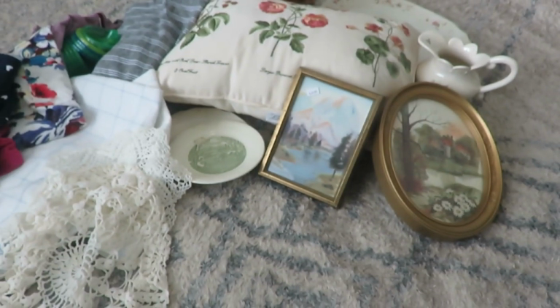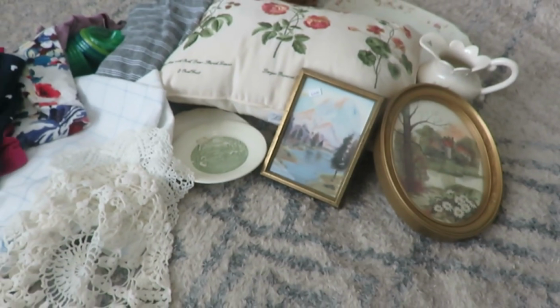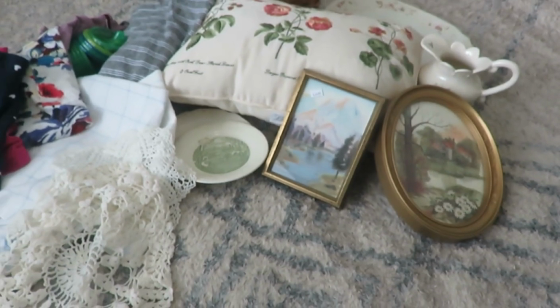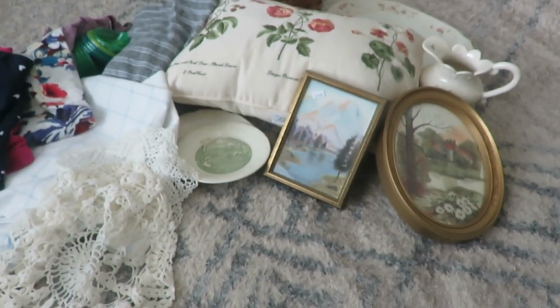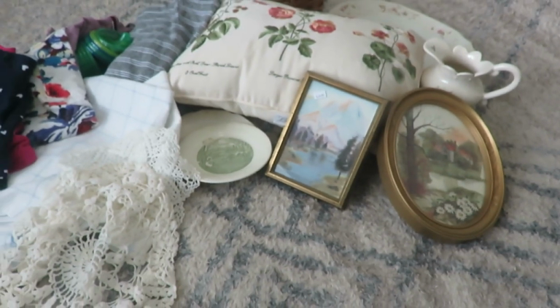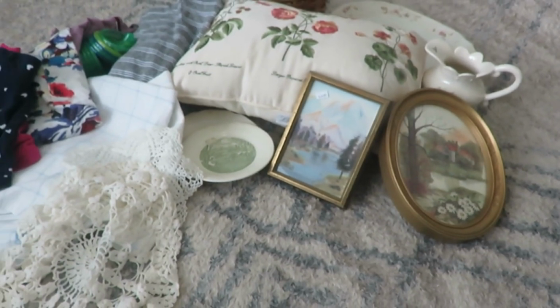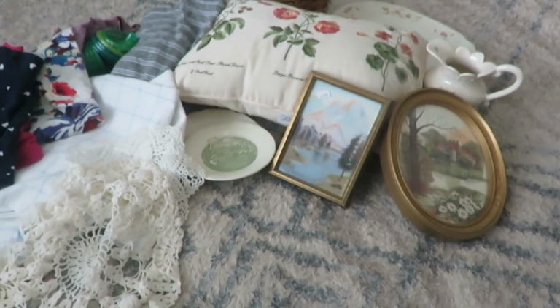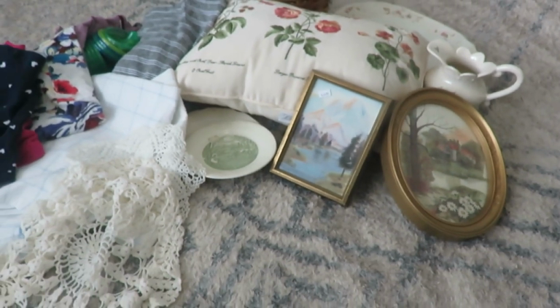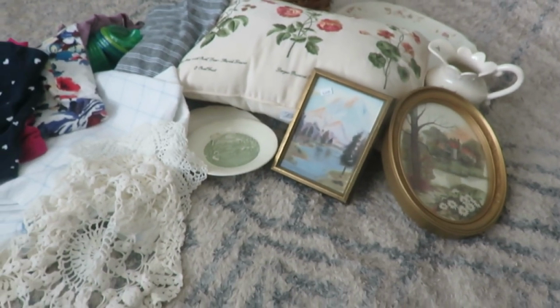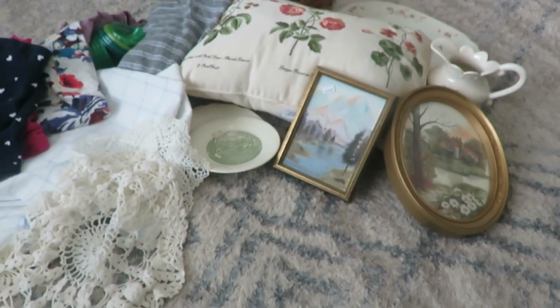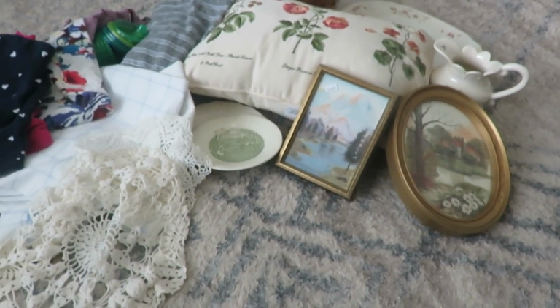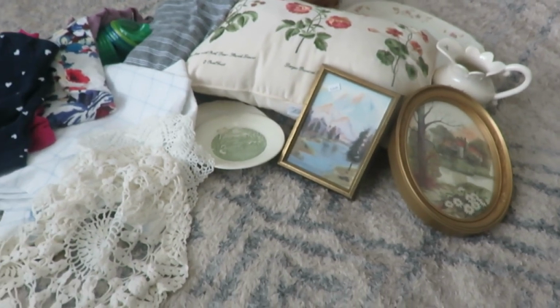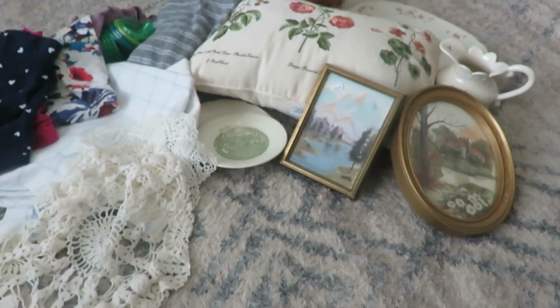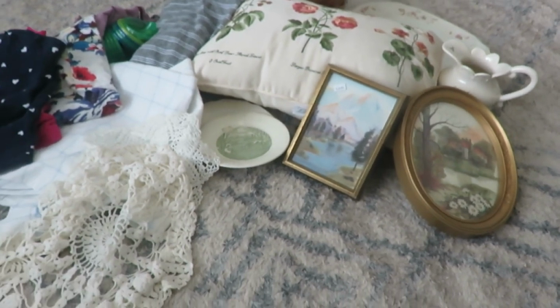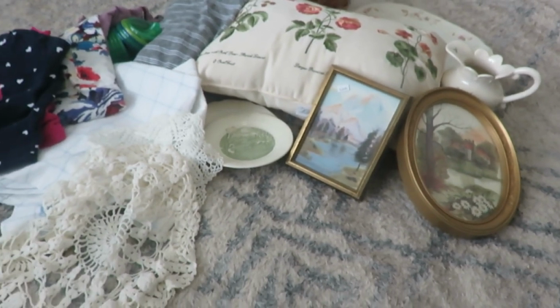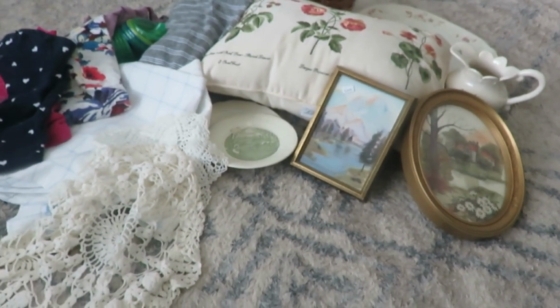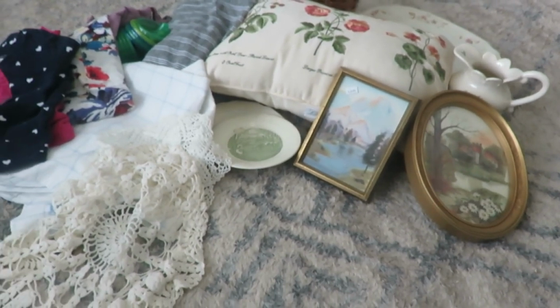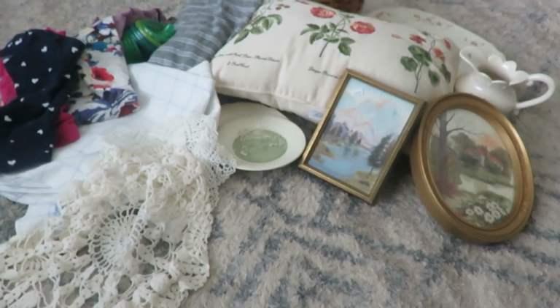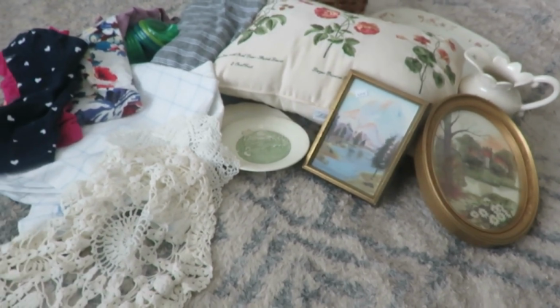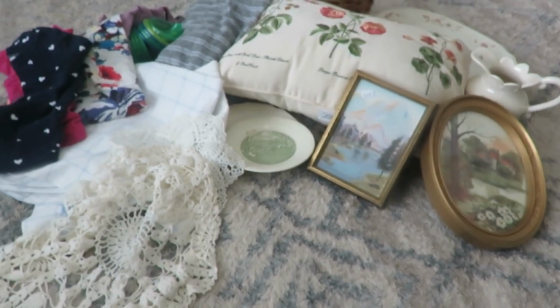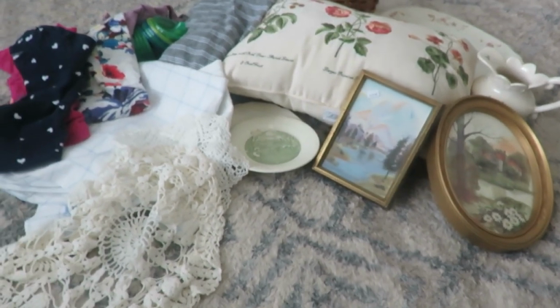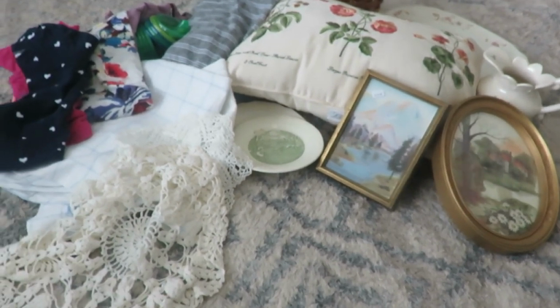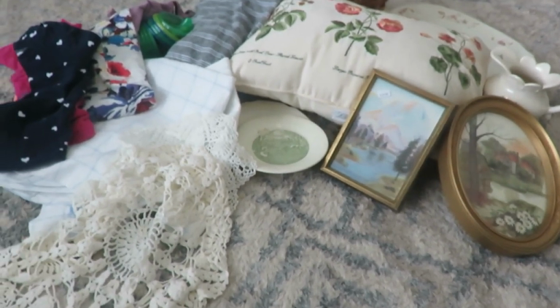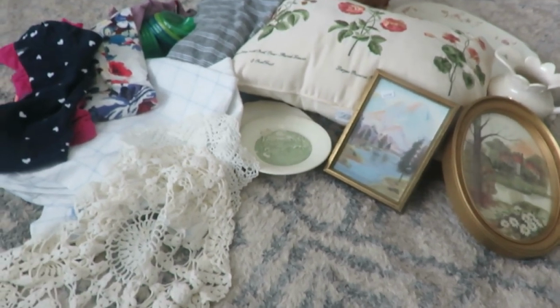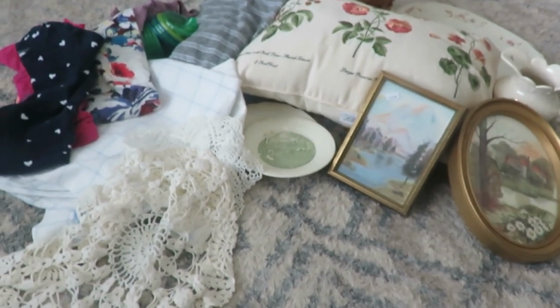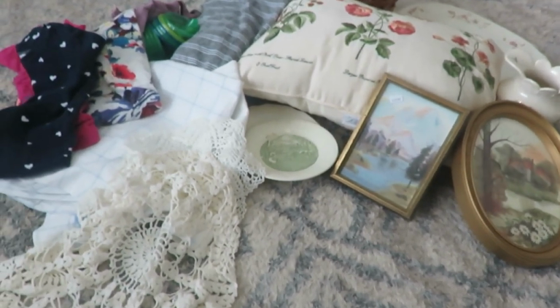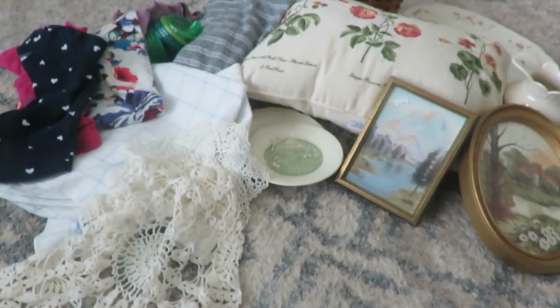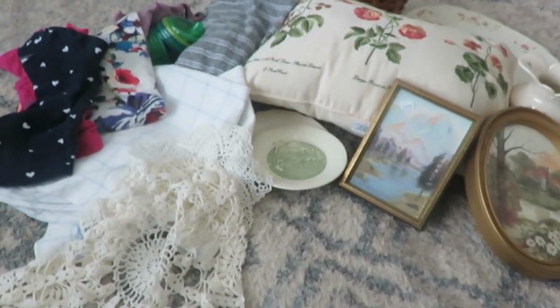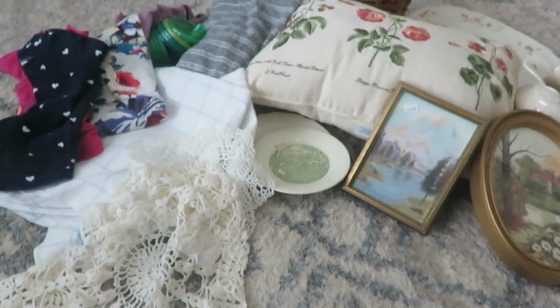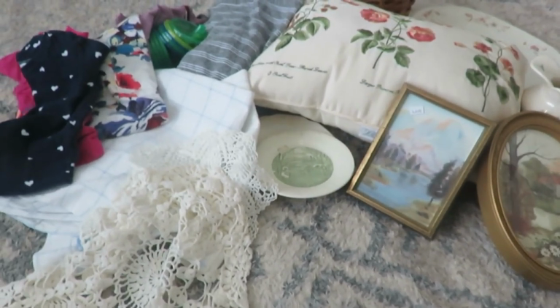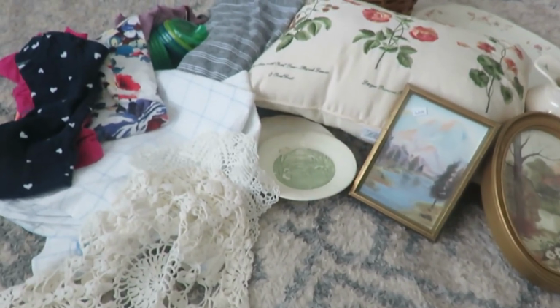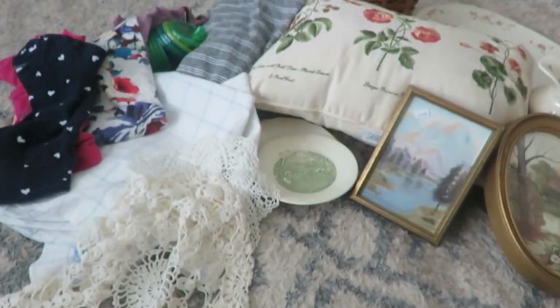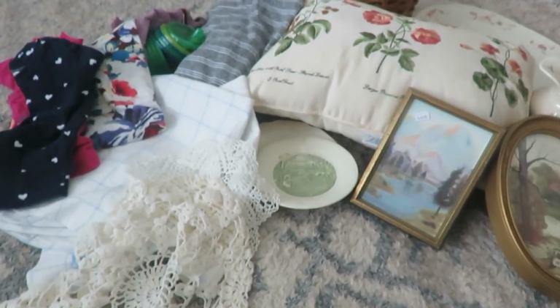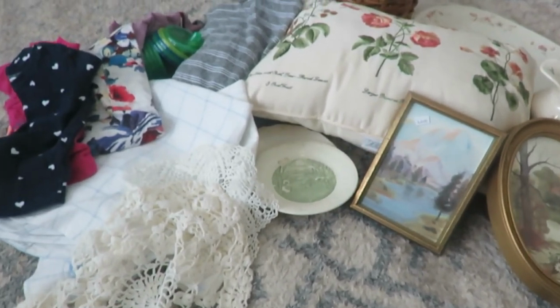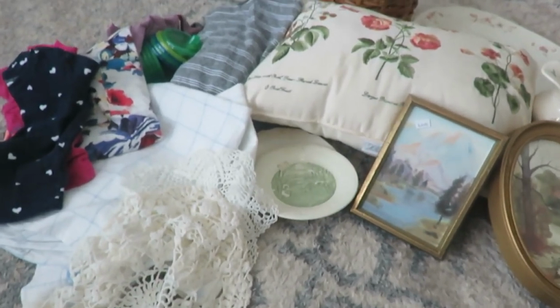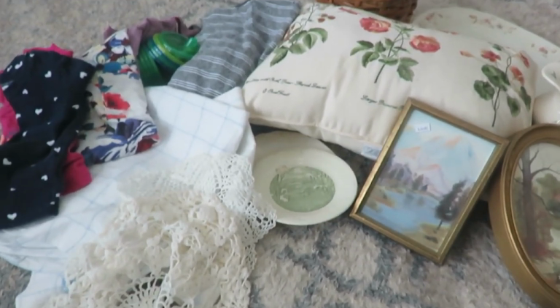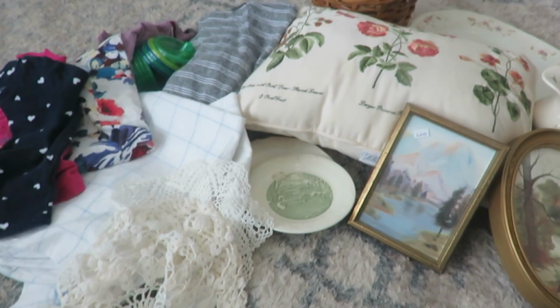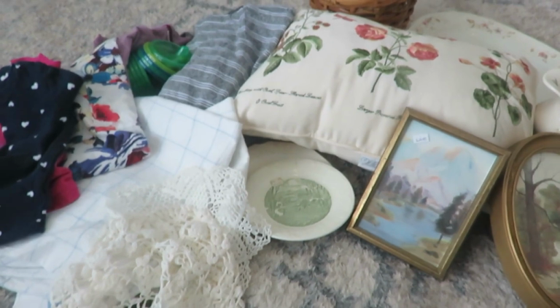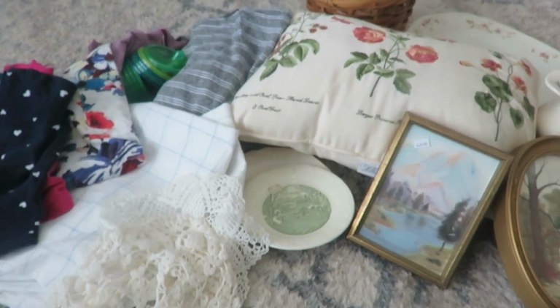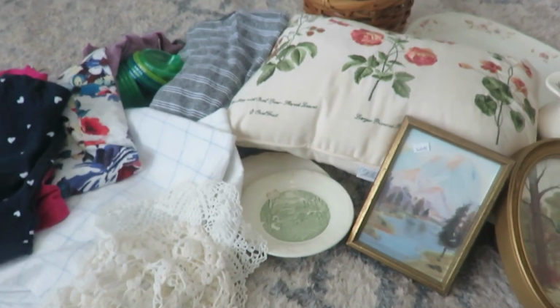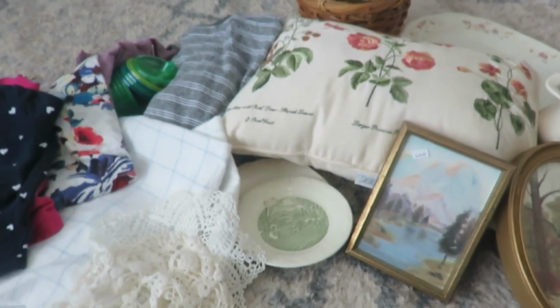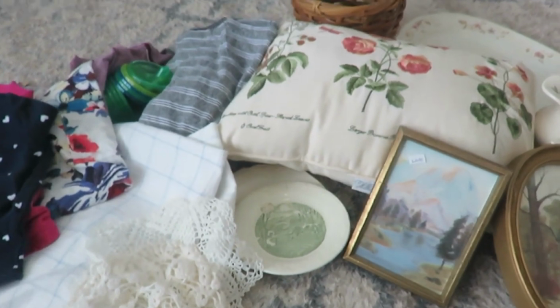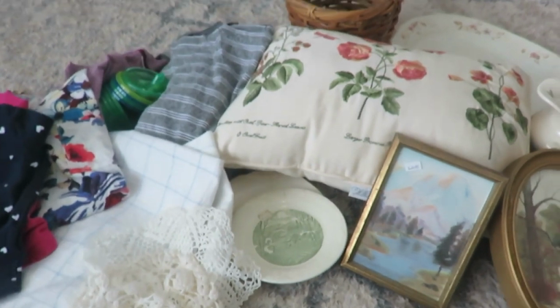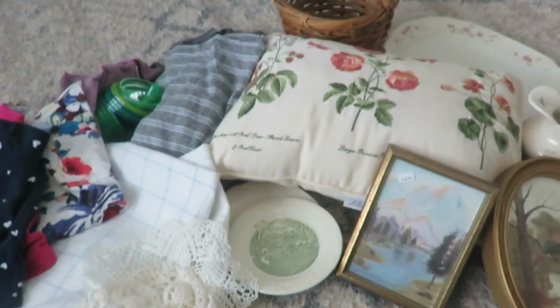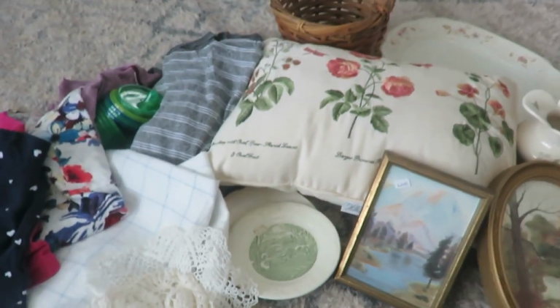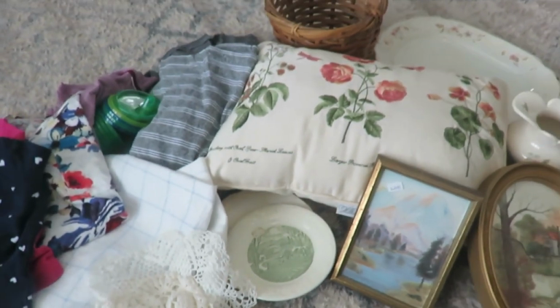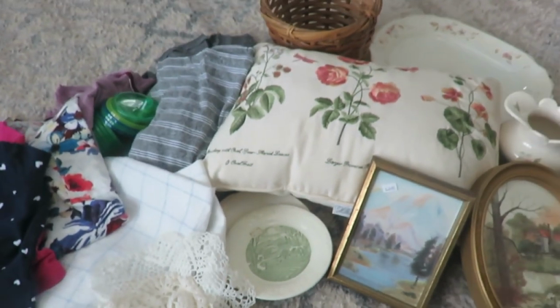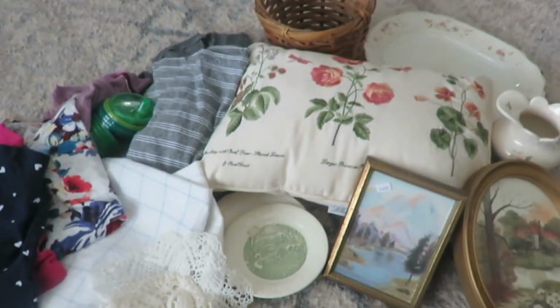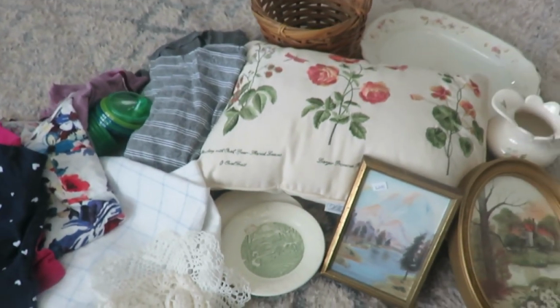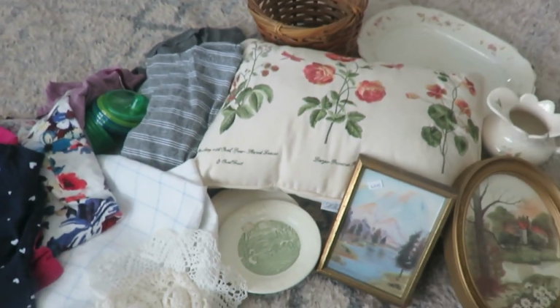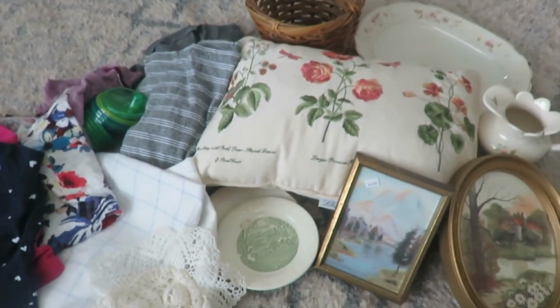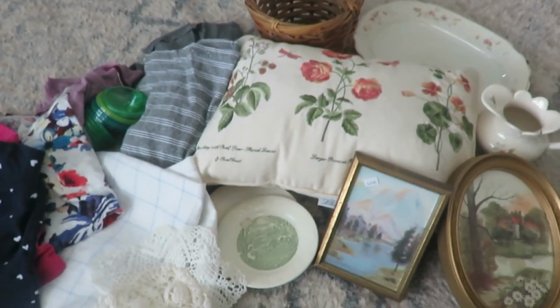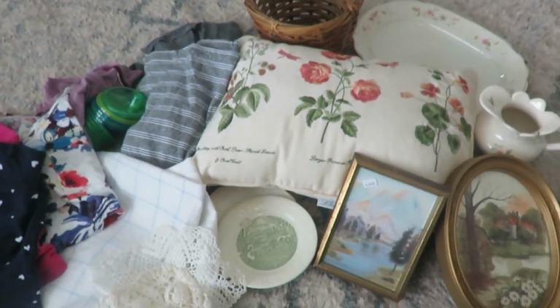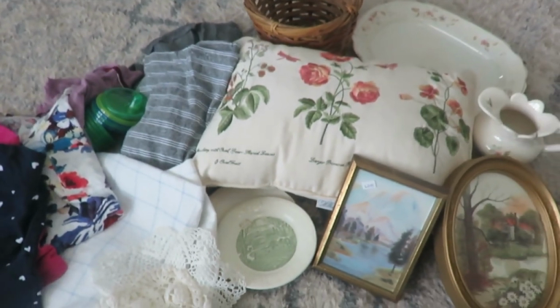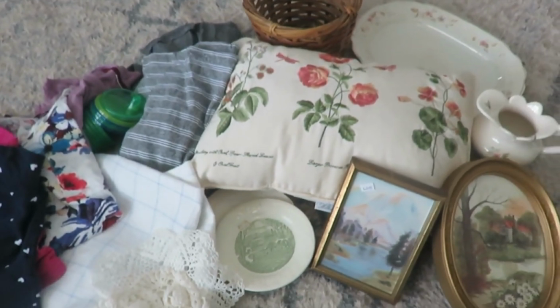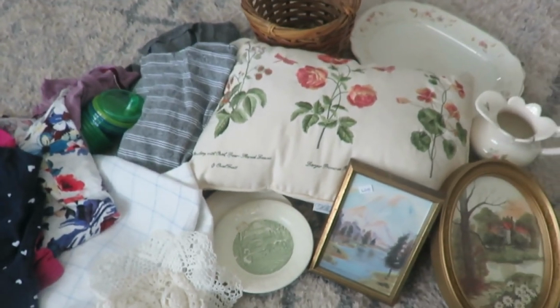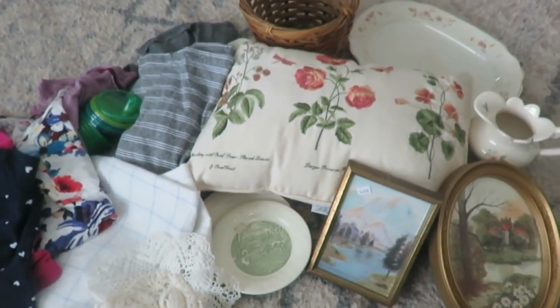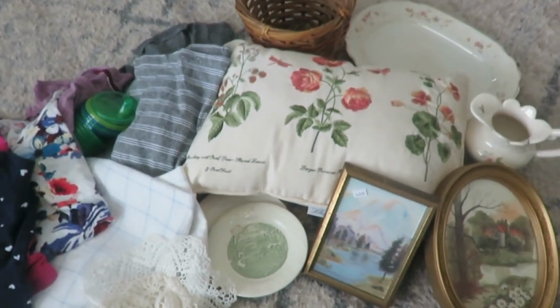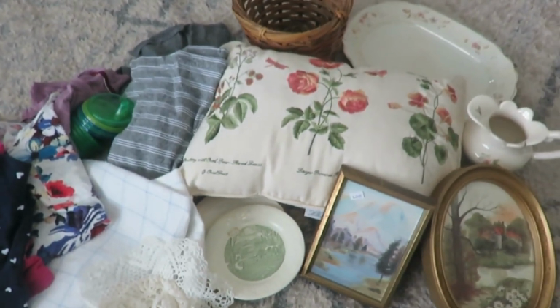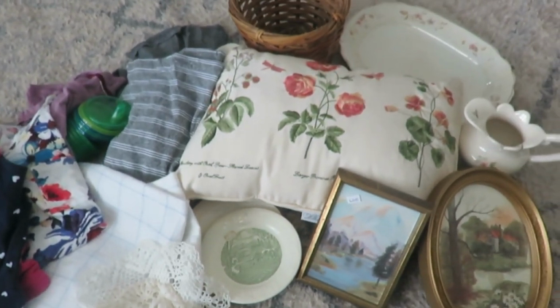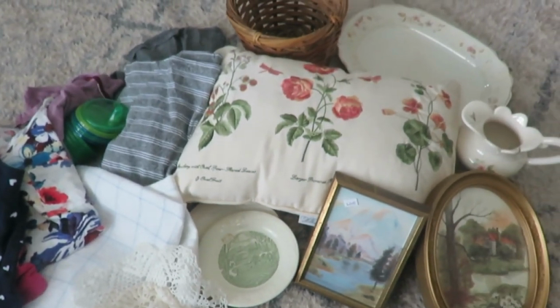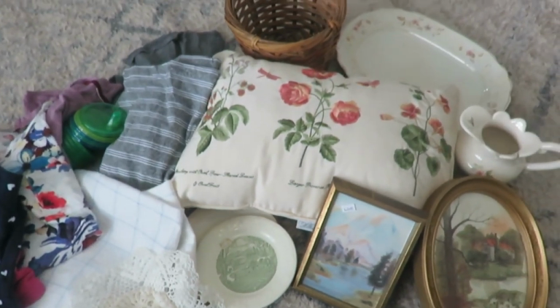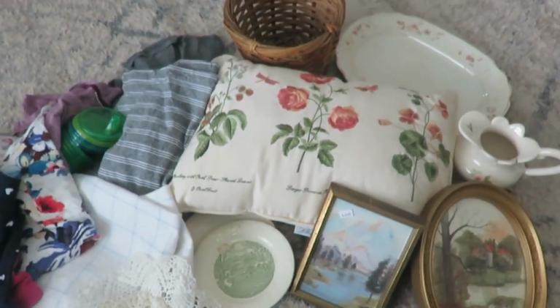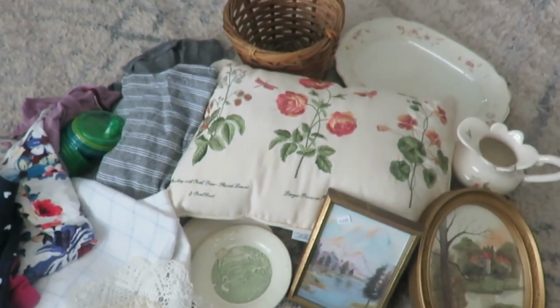Well, all of this, friends, was purchased for $9 and I will be sharing my haul with you.